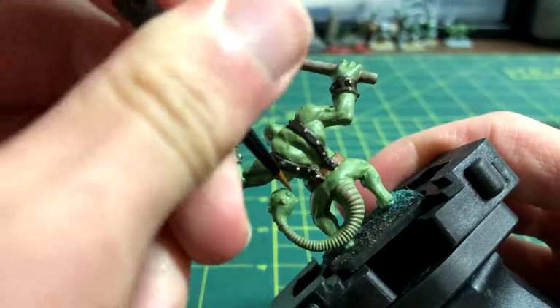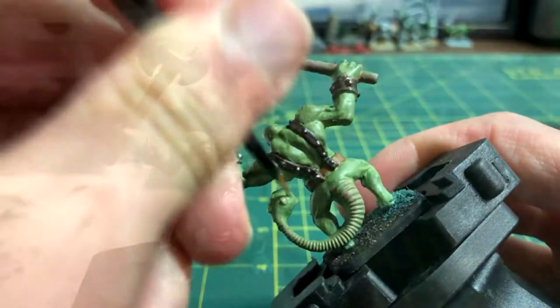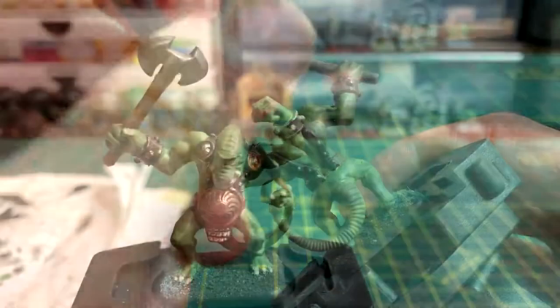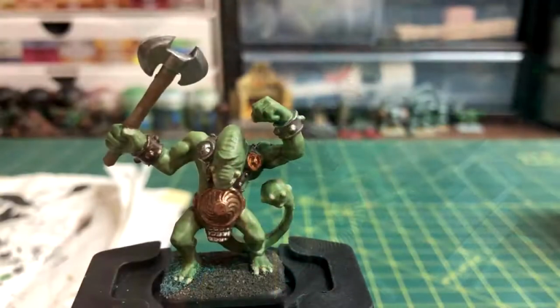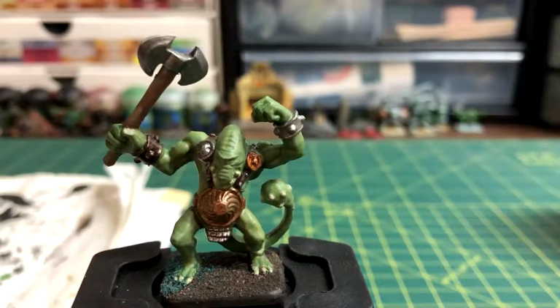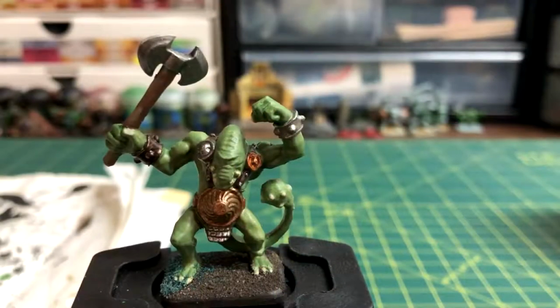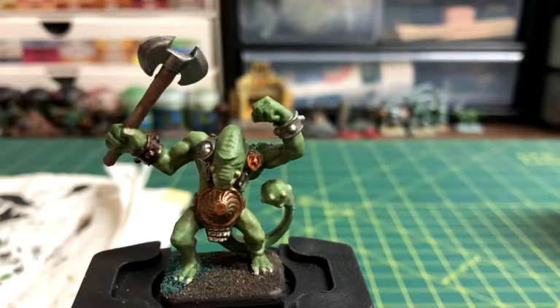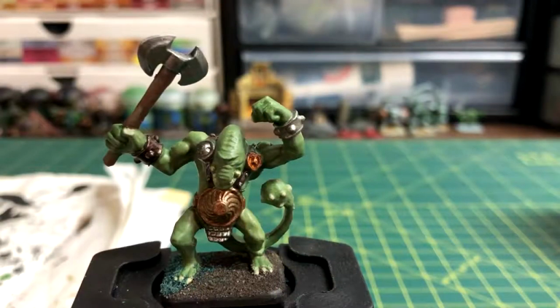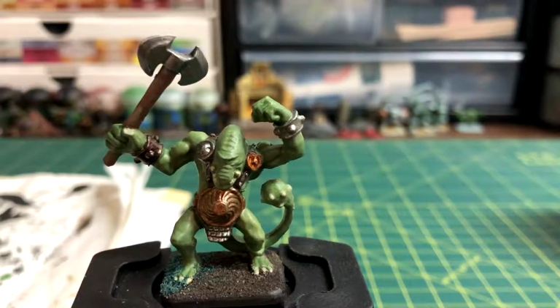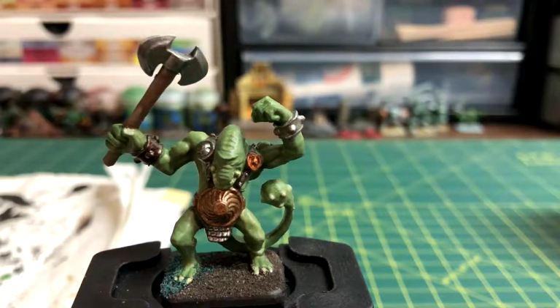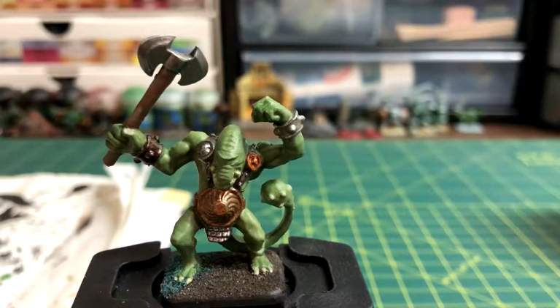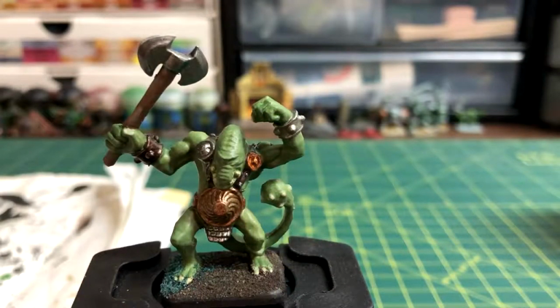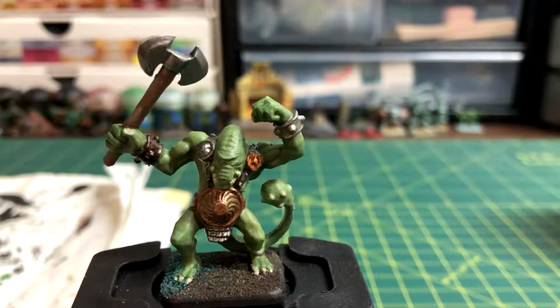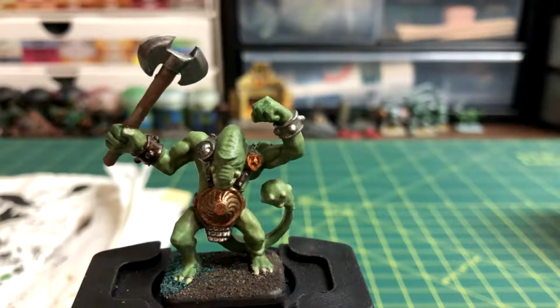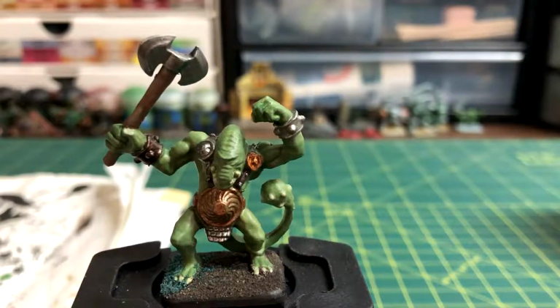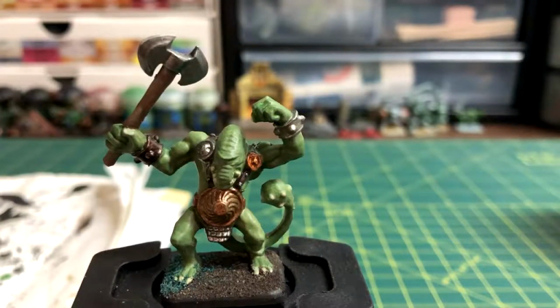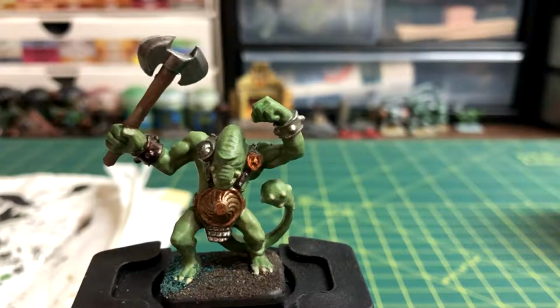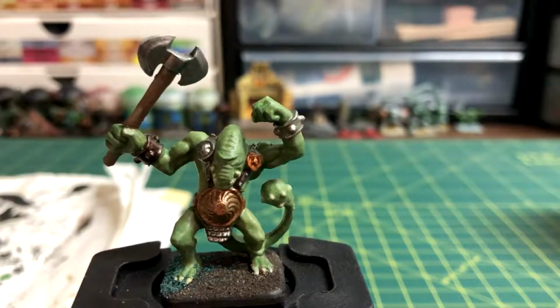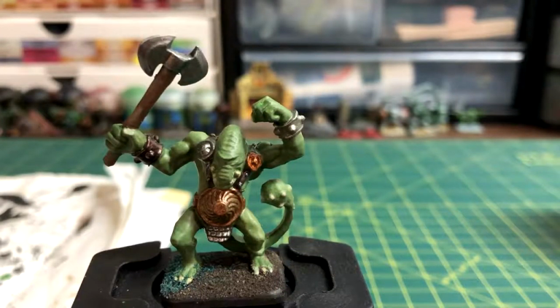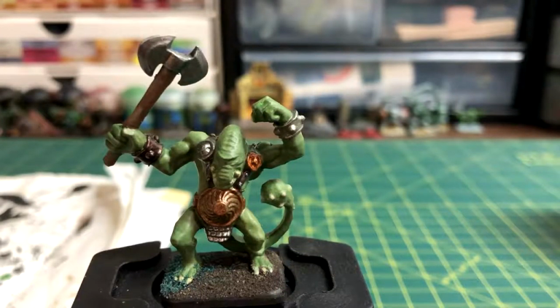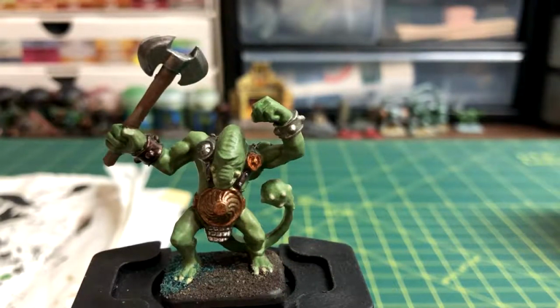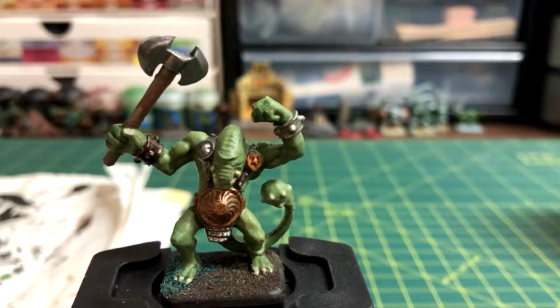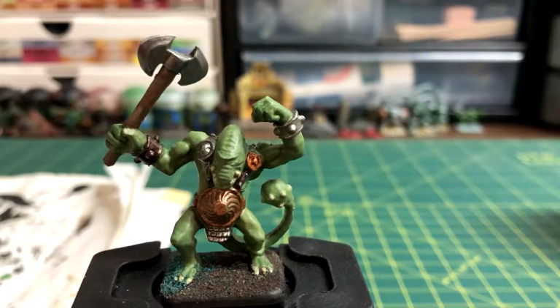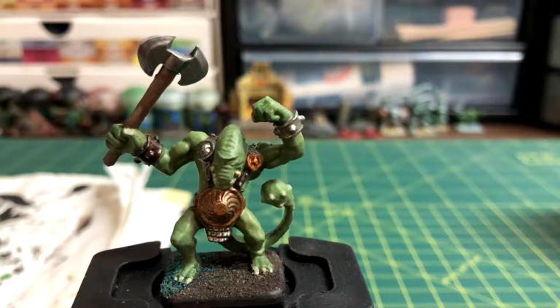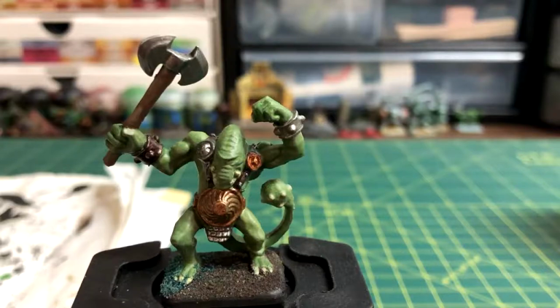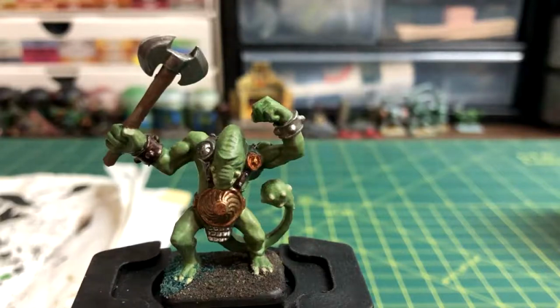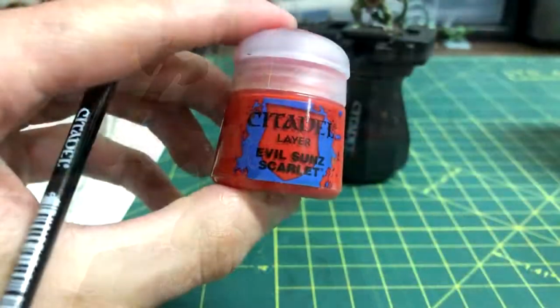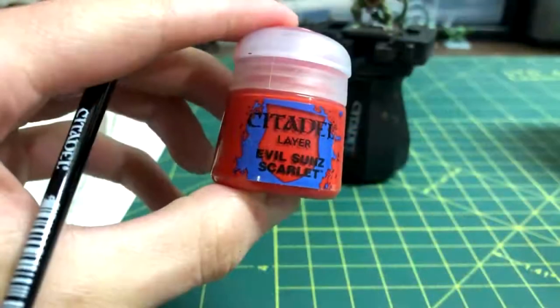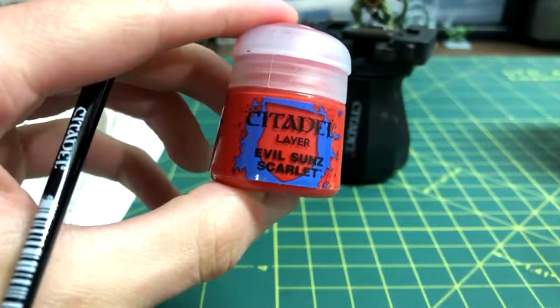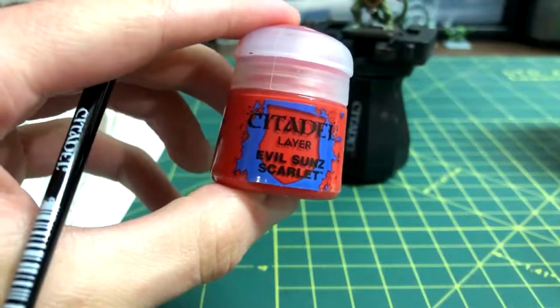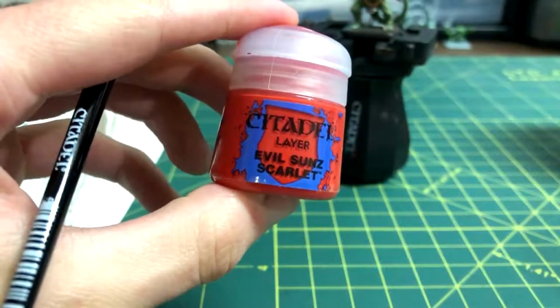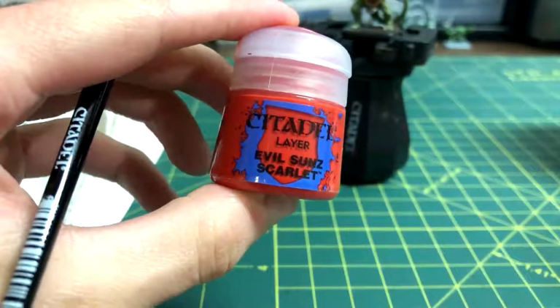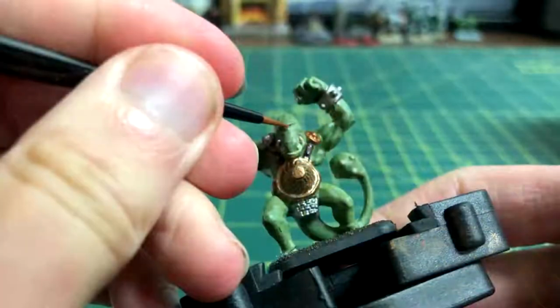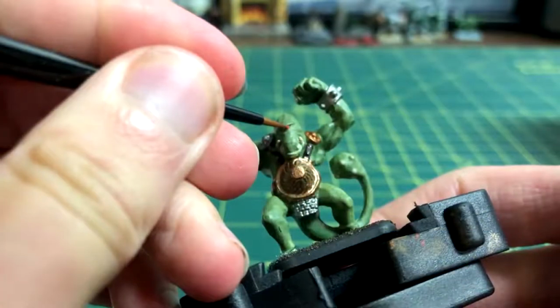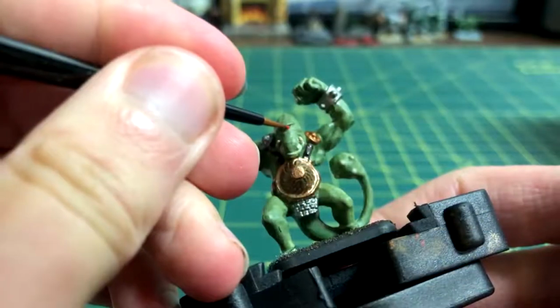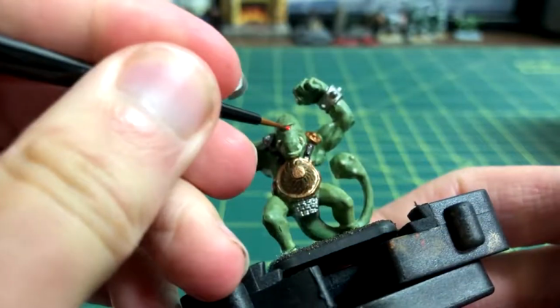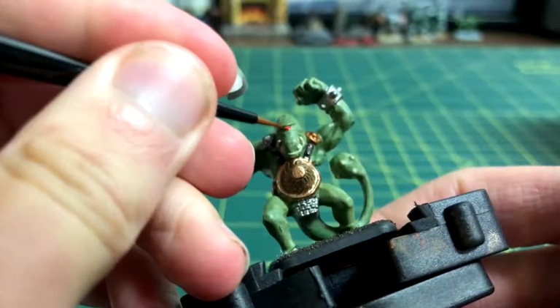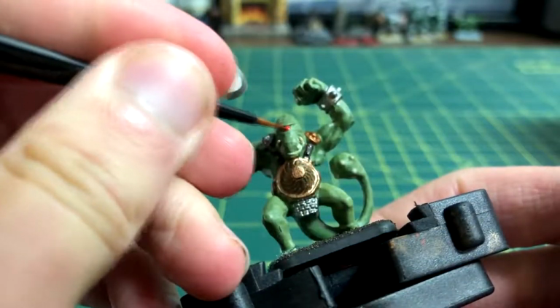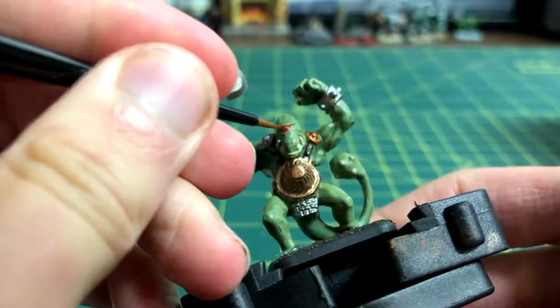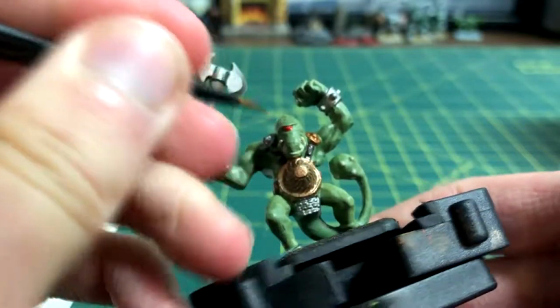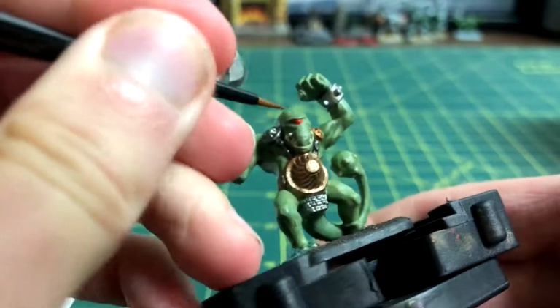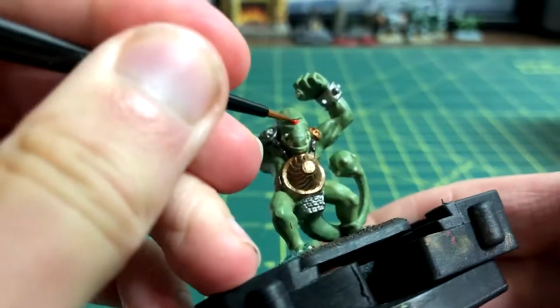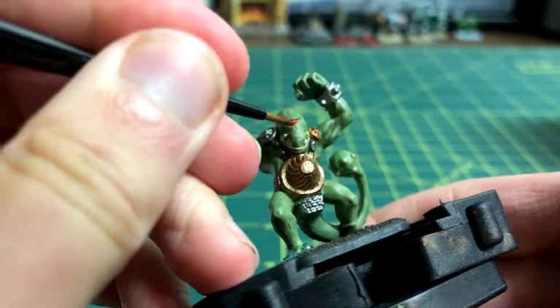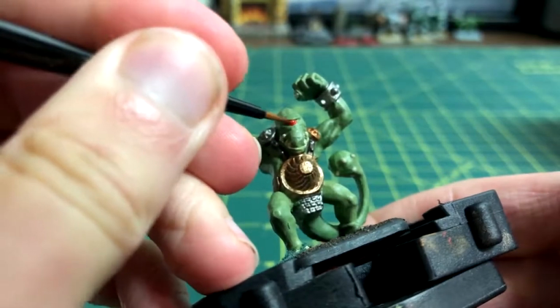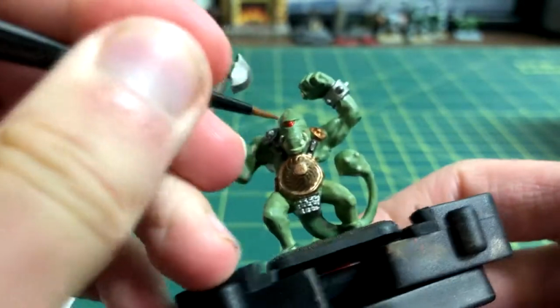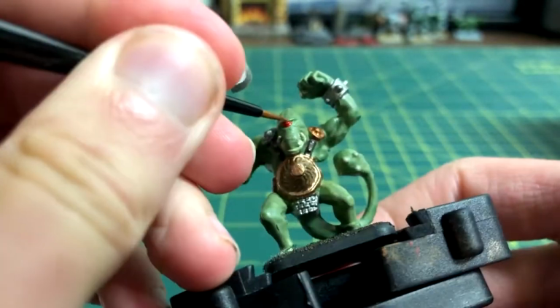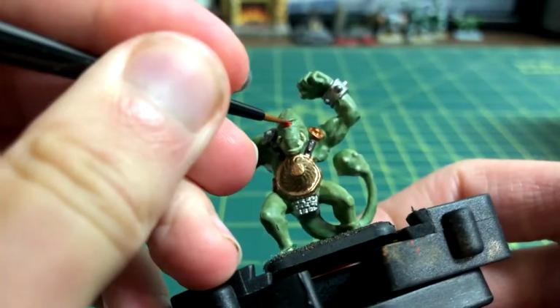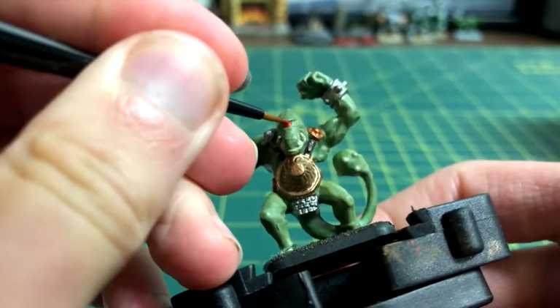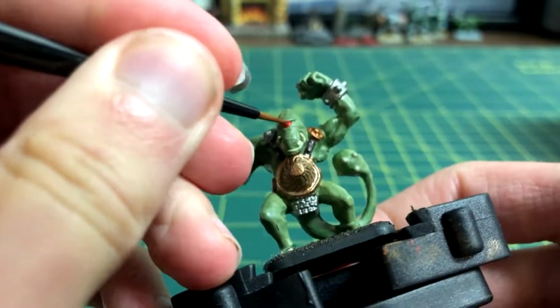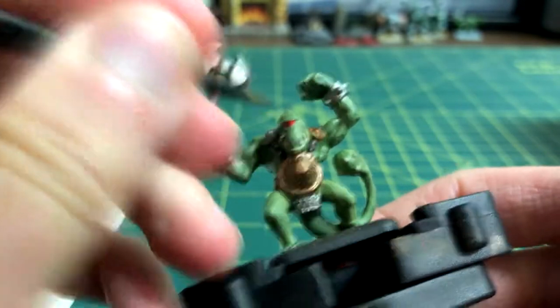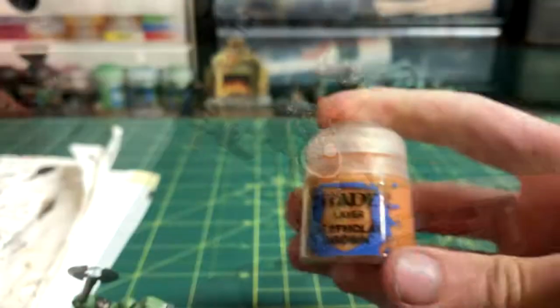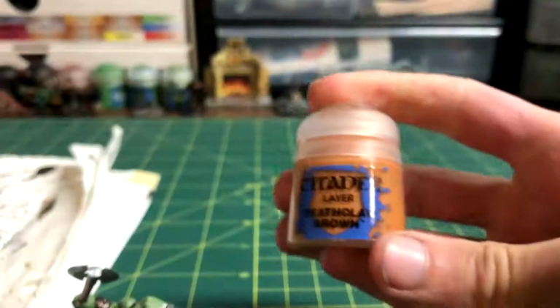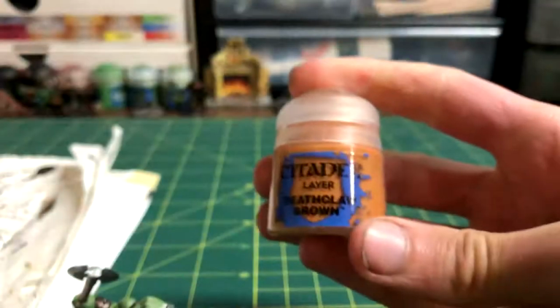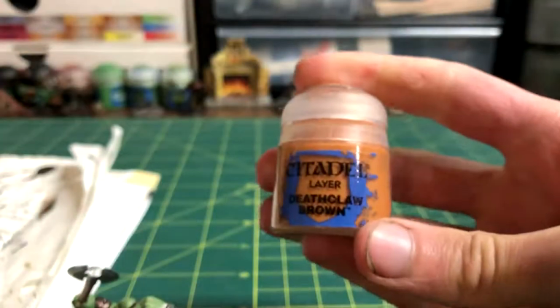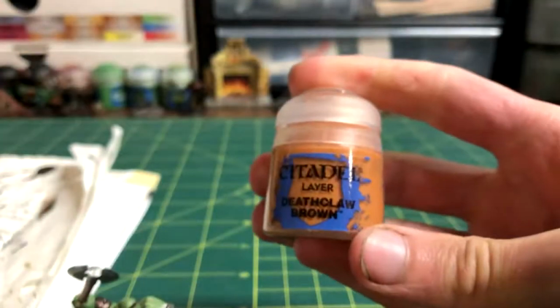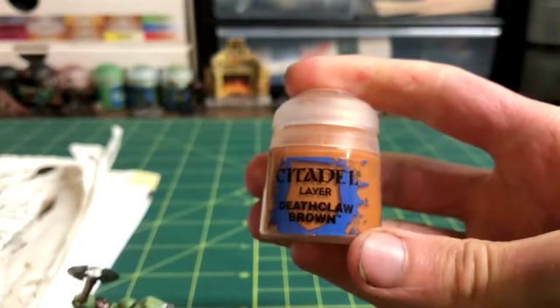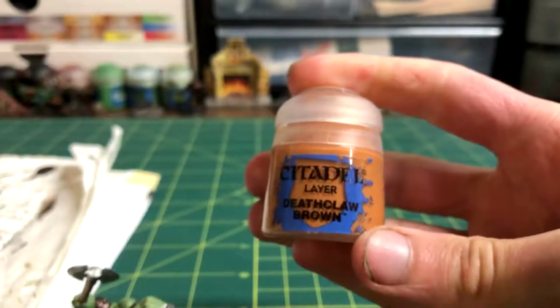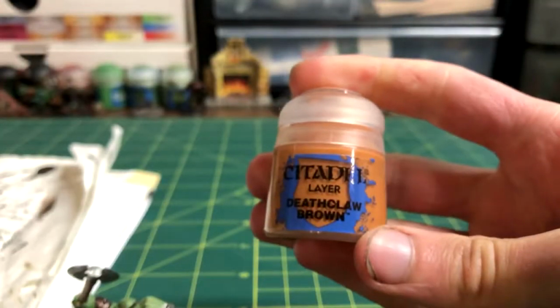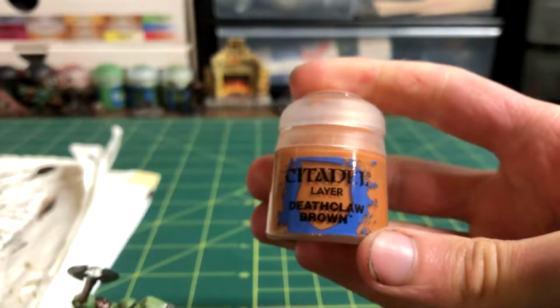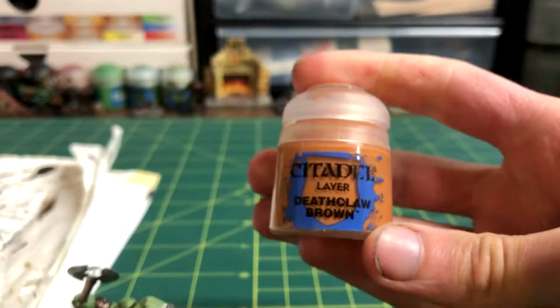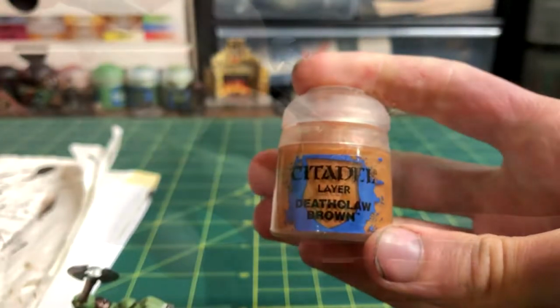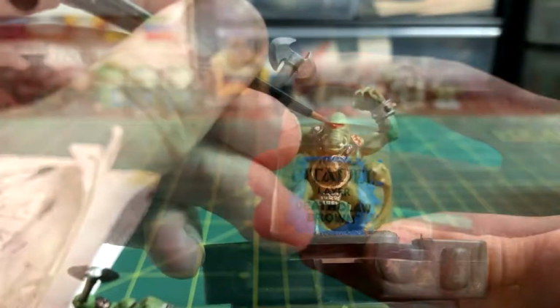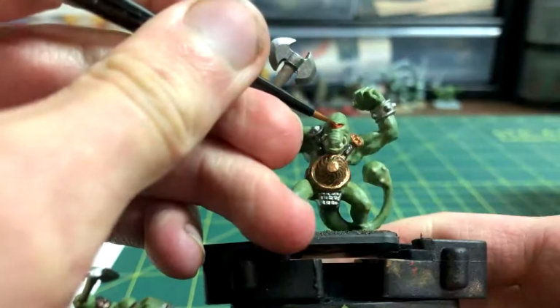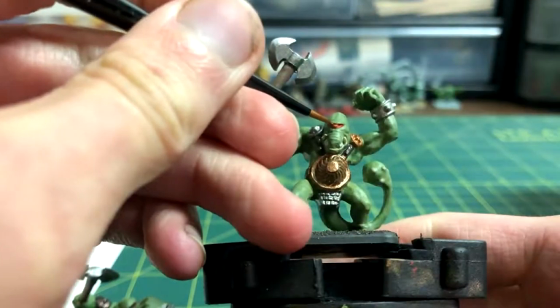The next detail is to paint the single eye. I painted it with Evil Sun Scarlet, and made the pupil area Deathclaw Brown to make it stand out a little bit.